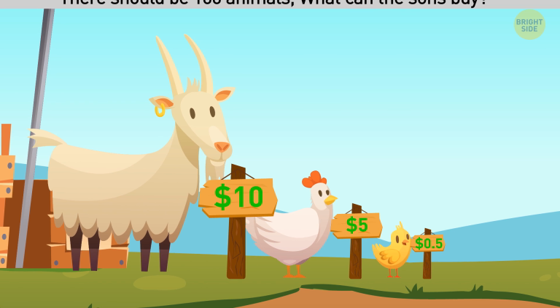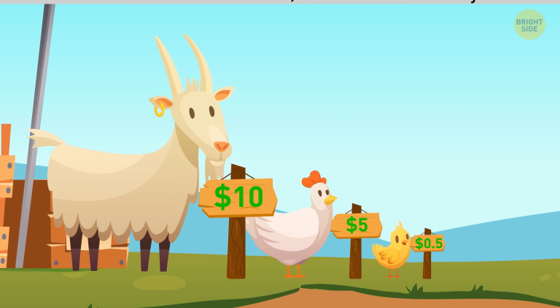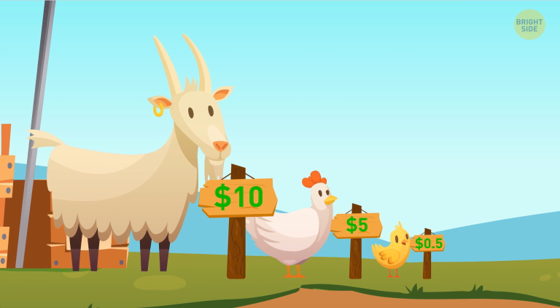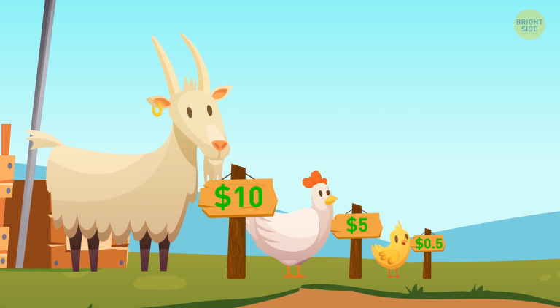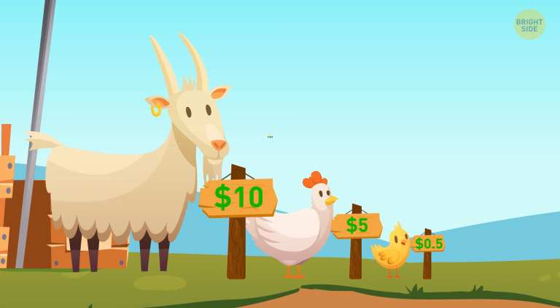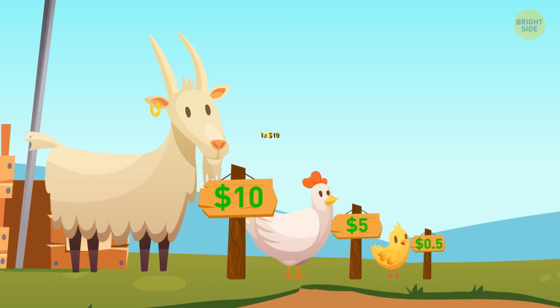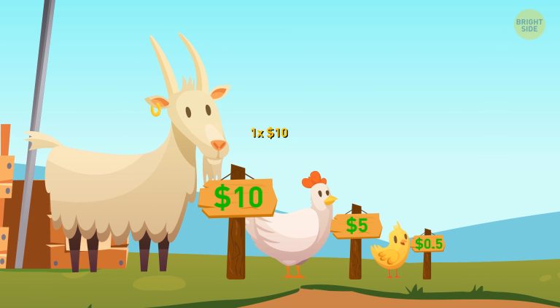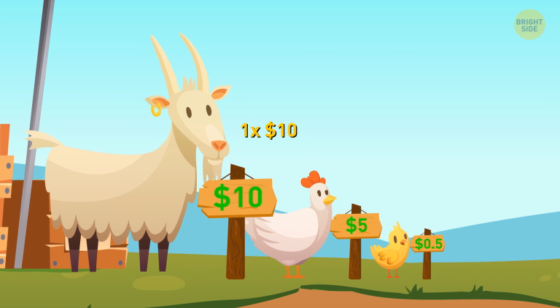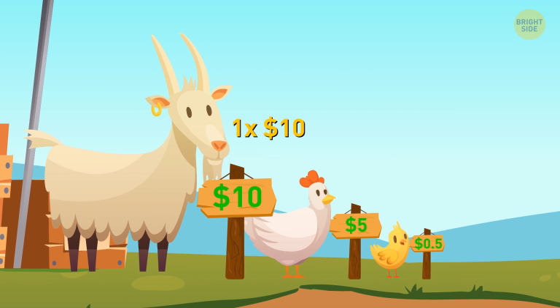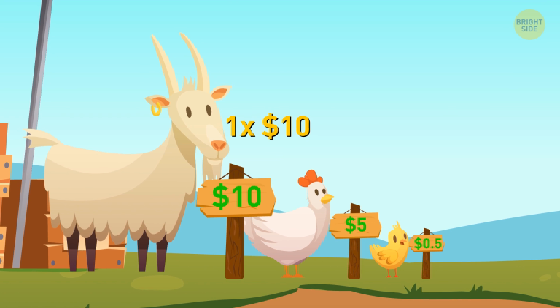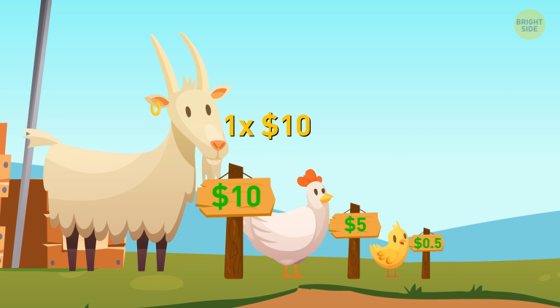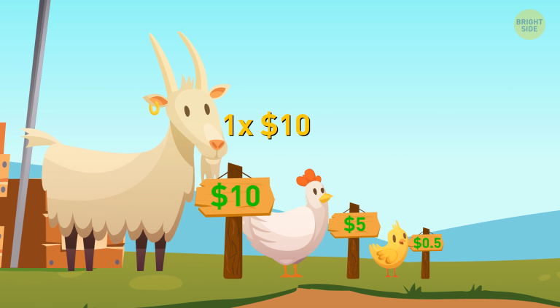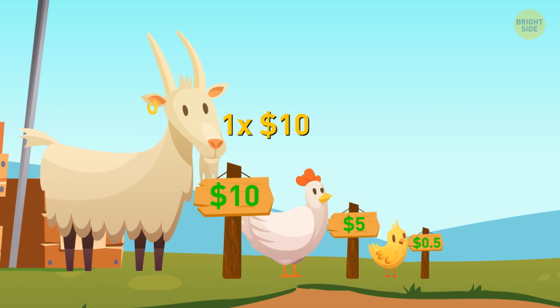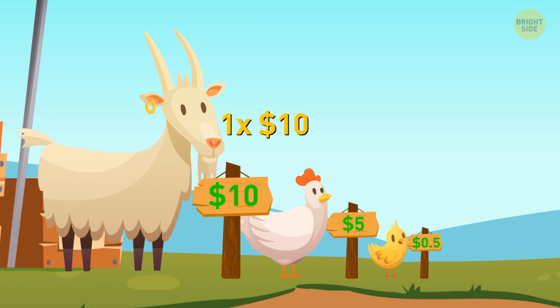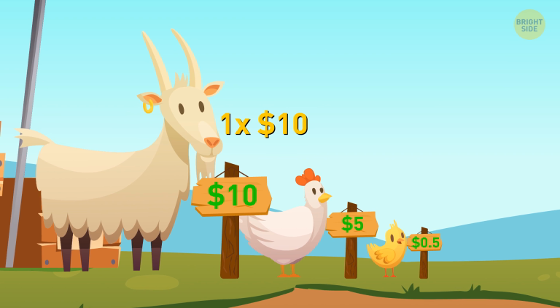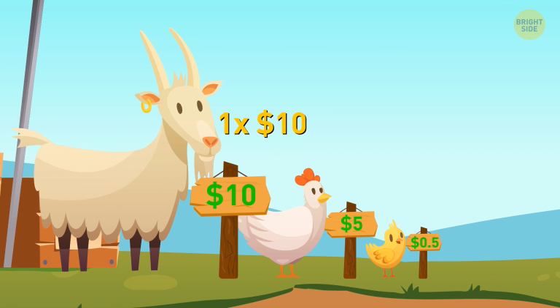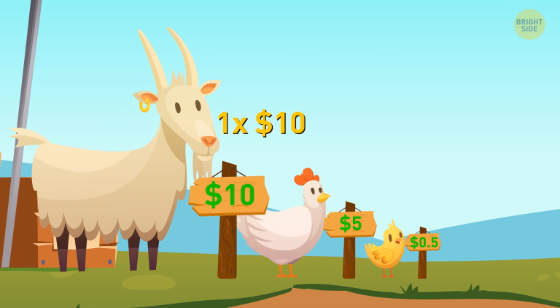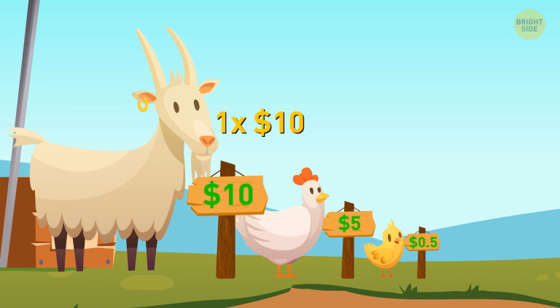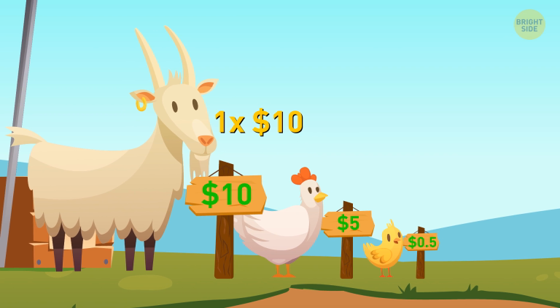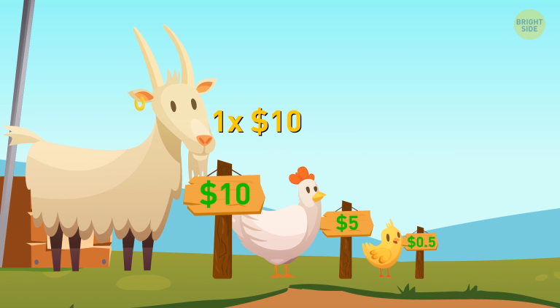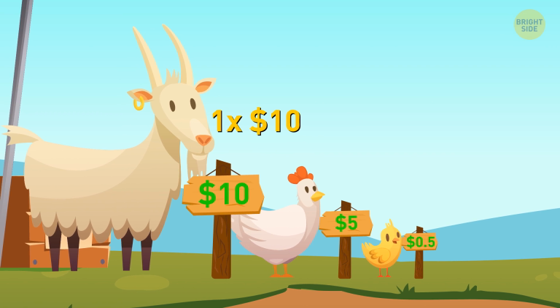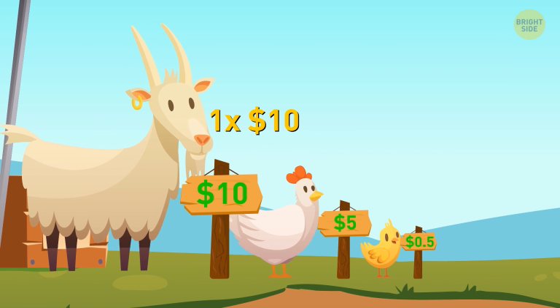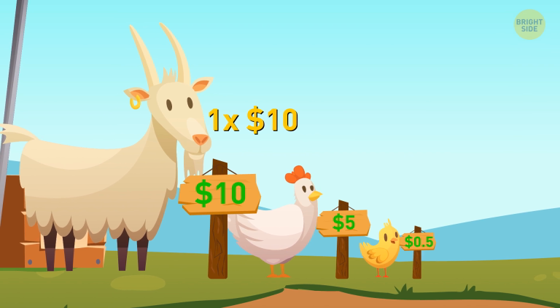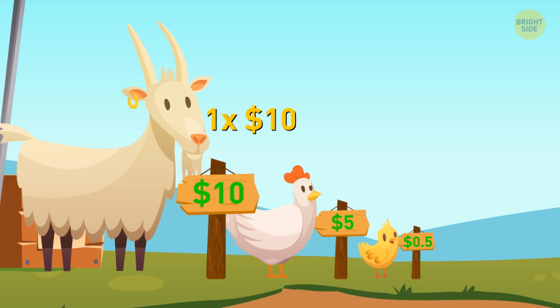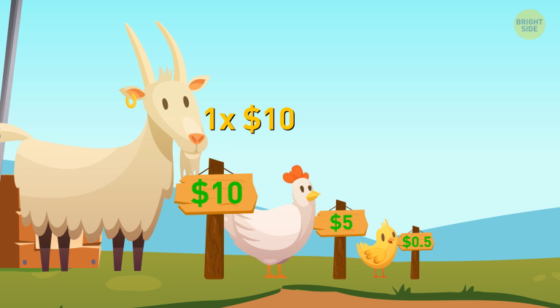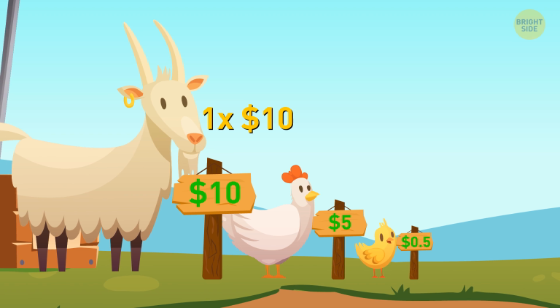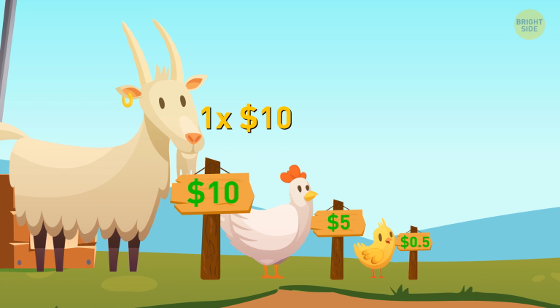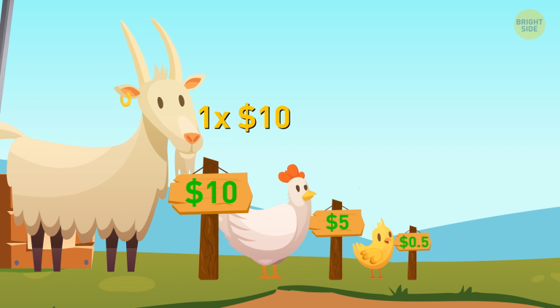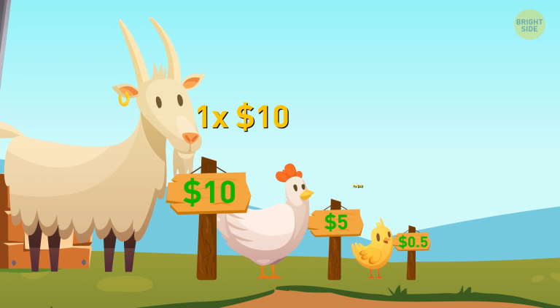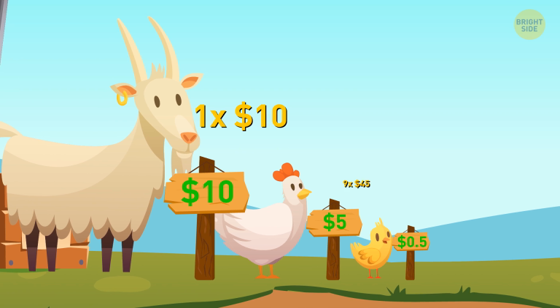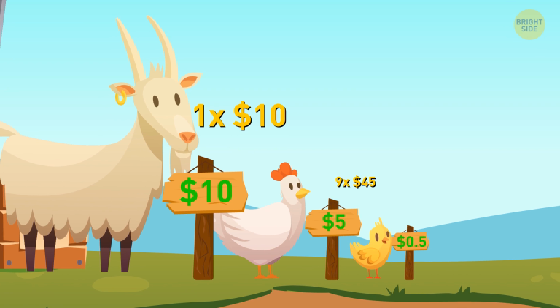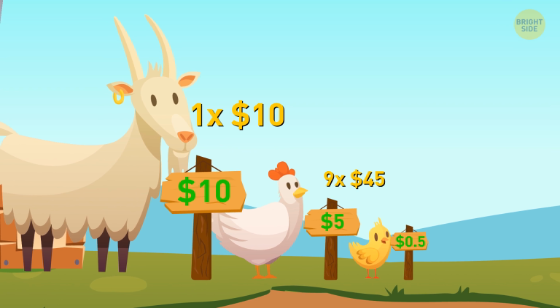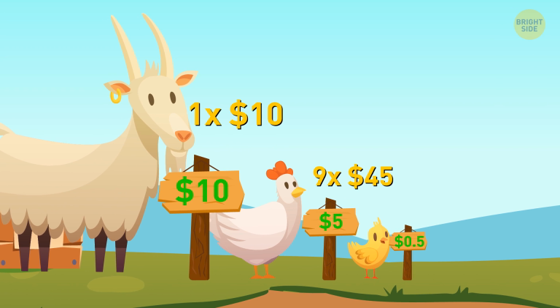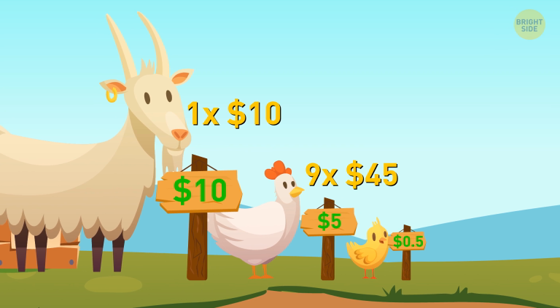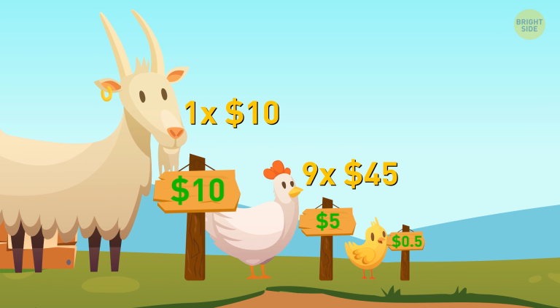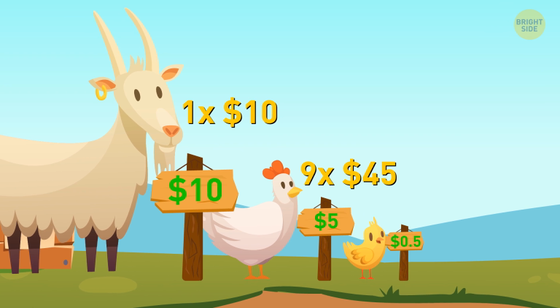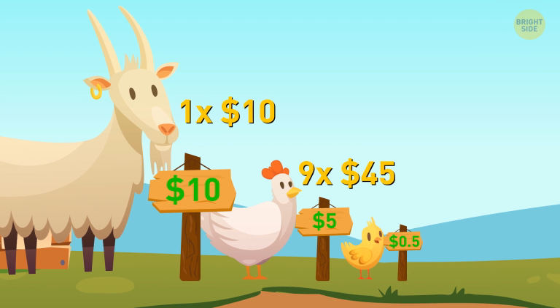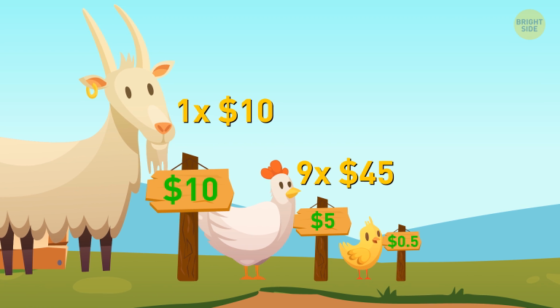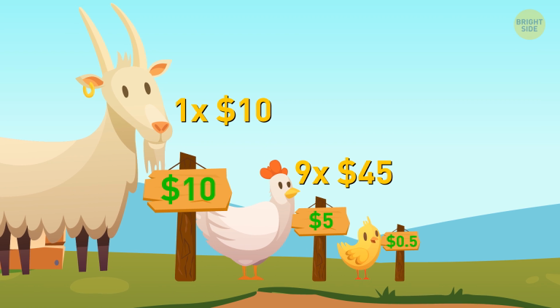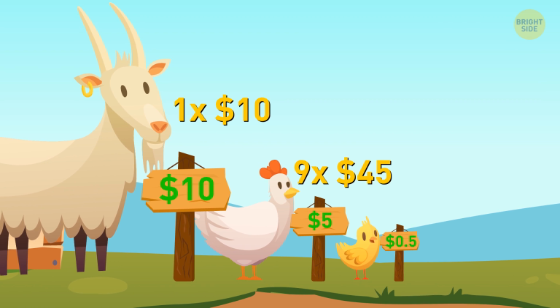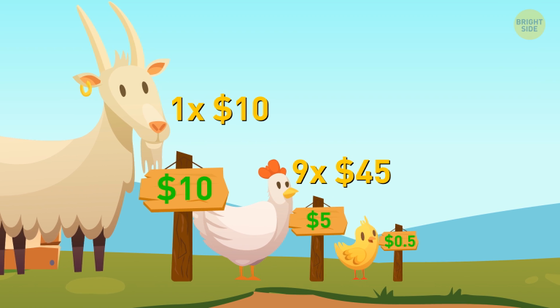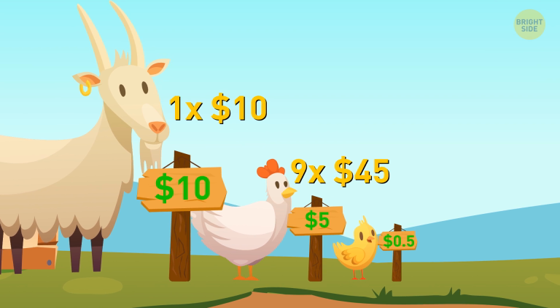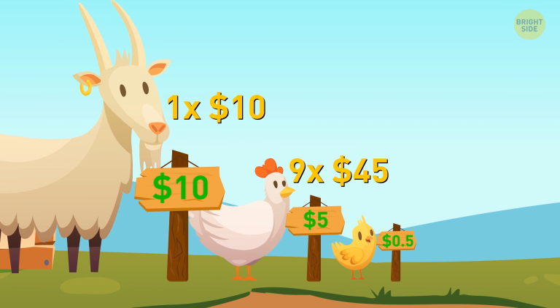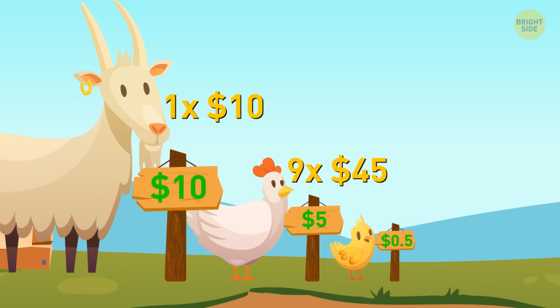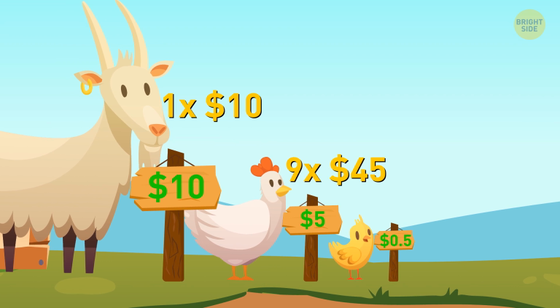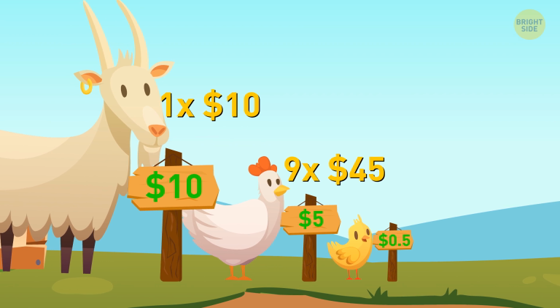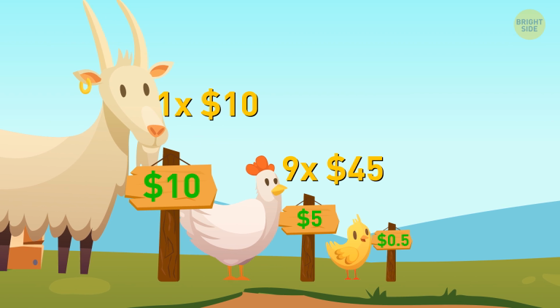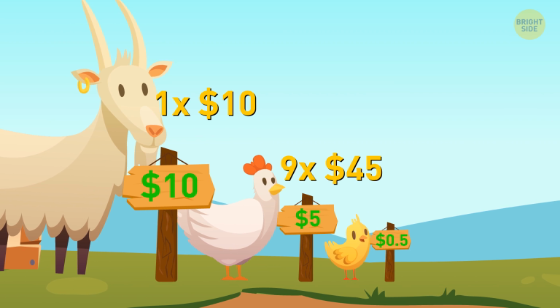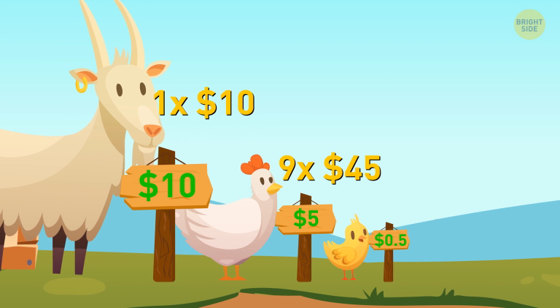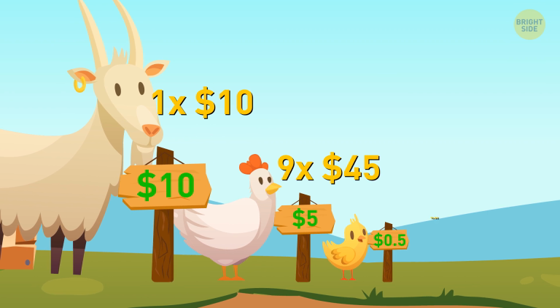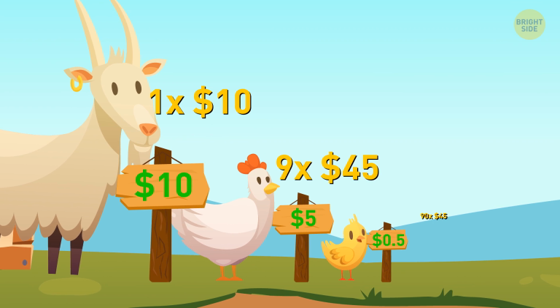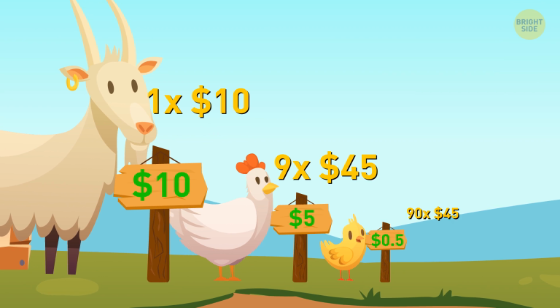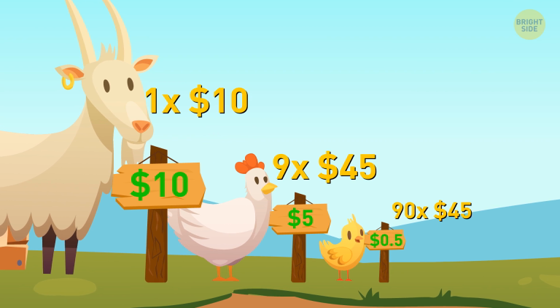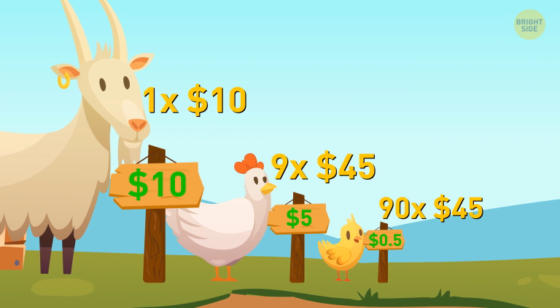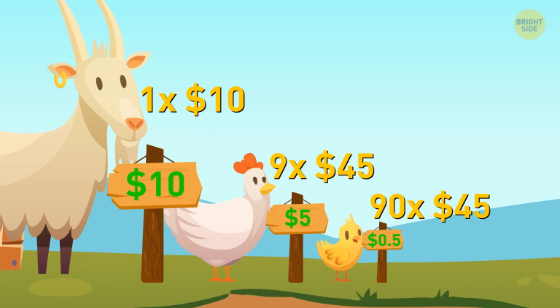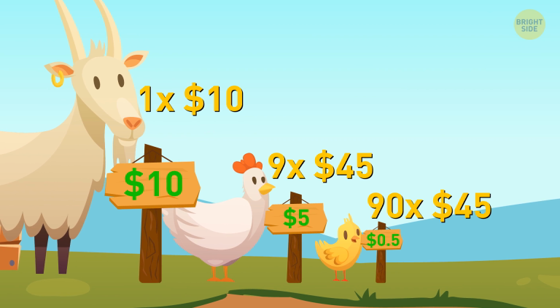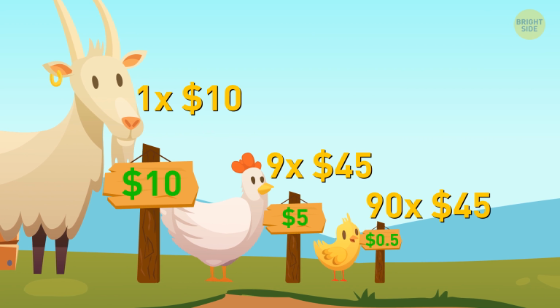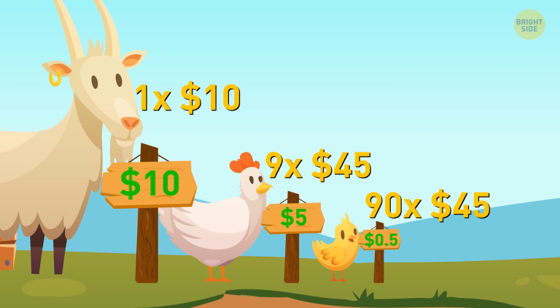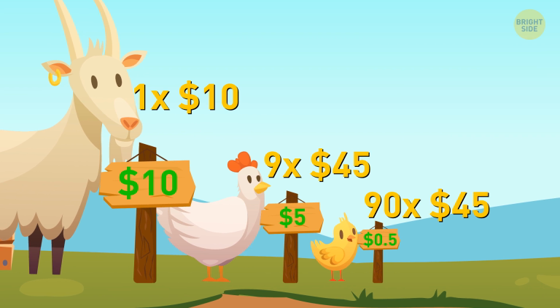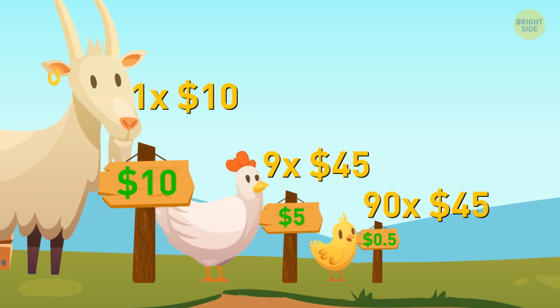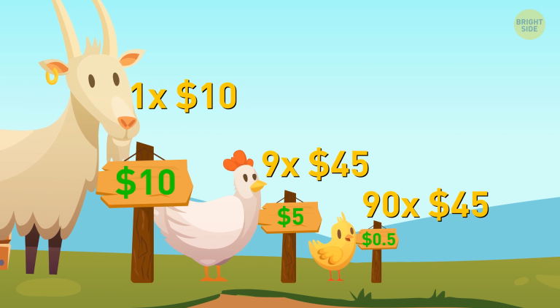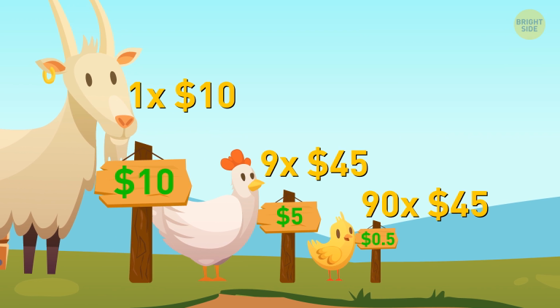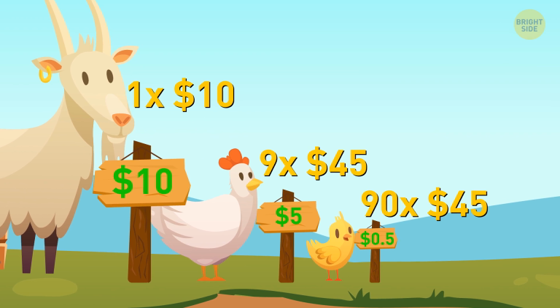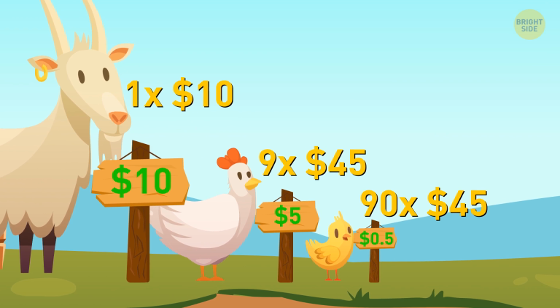They should purchase 1 goat for $10, 9 hens for $45, and 90 chickens for $45.